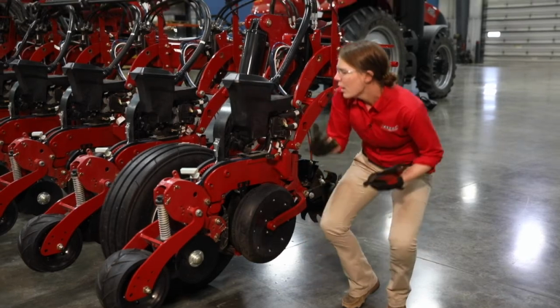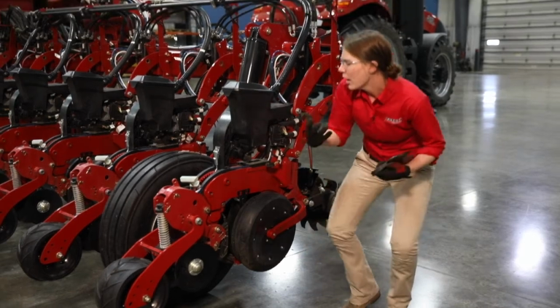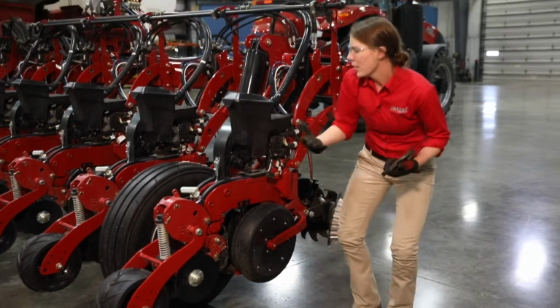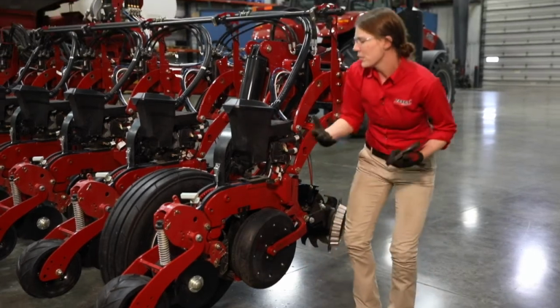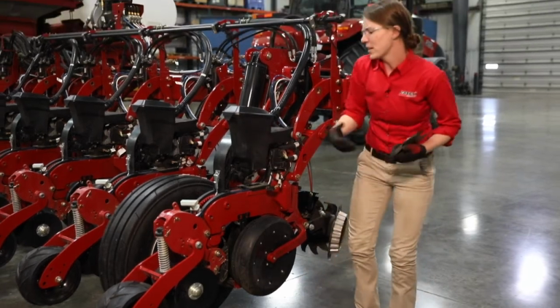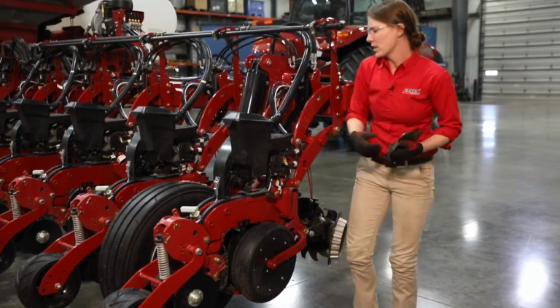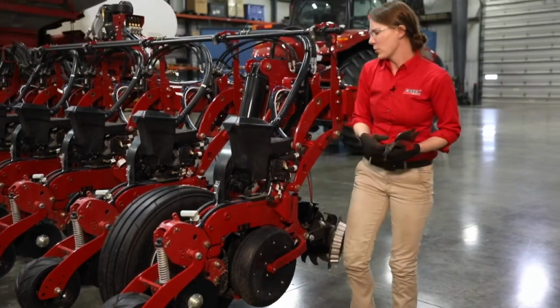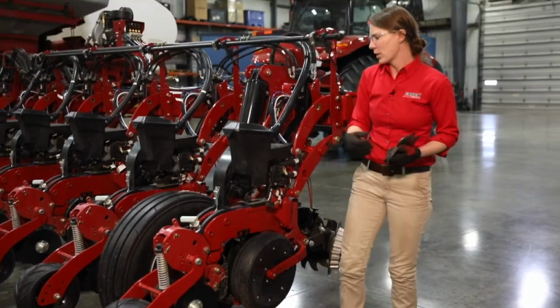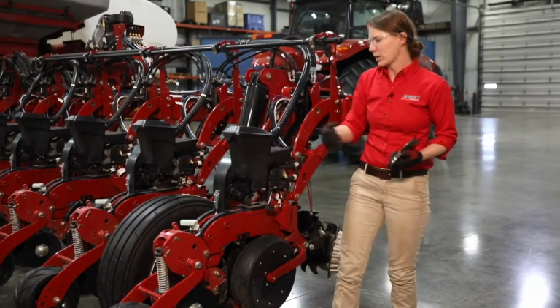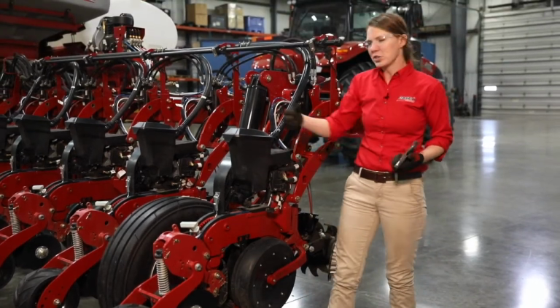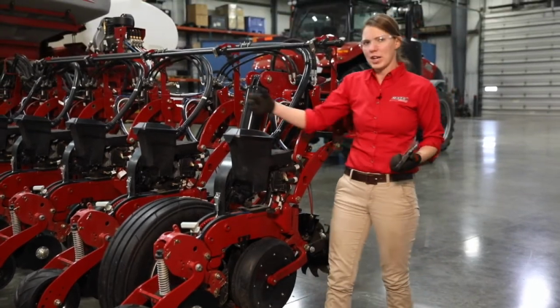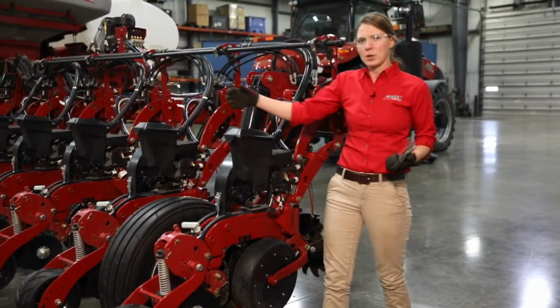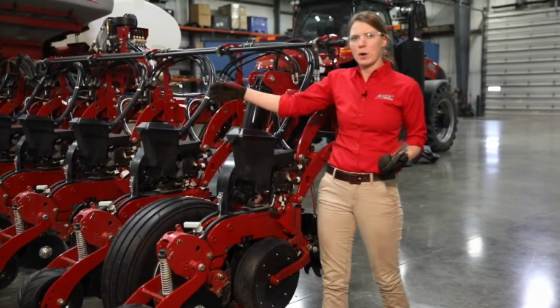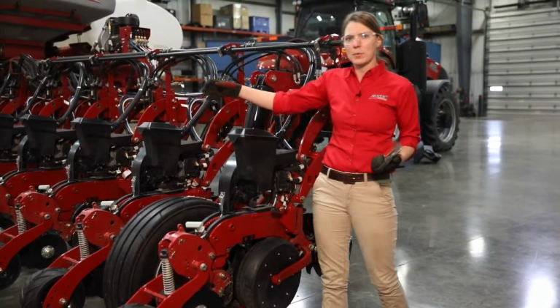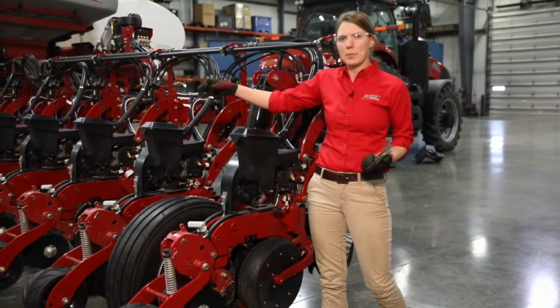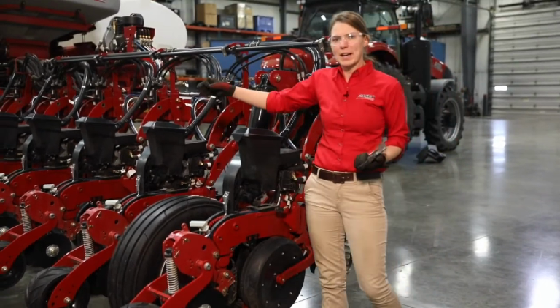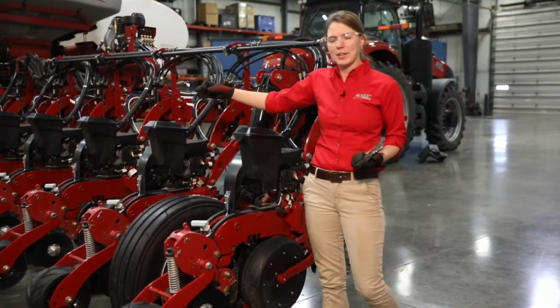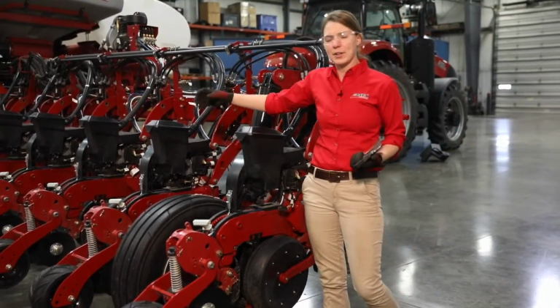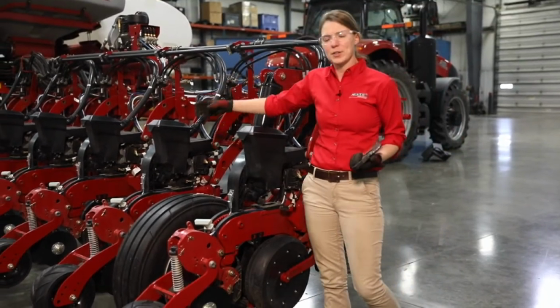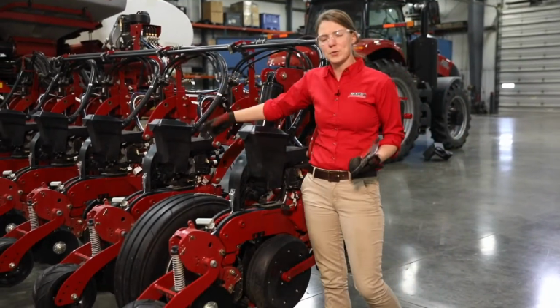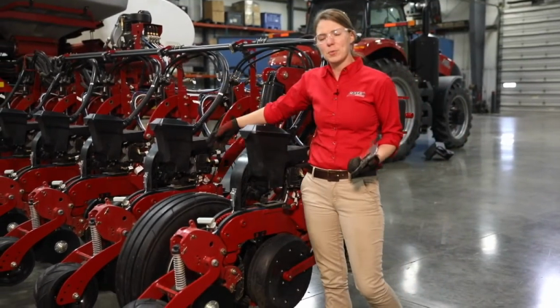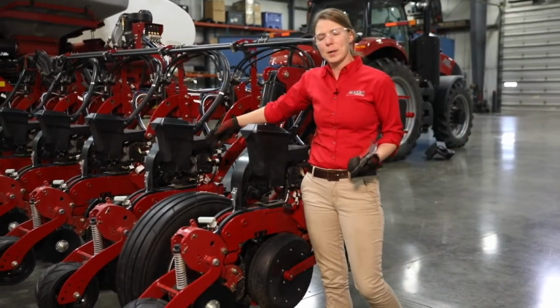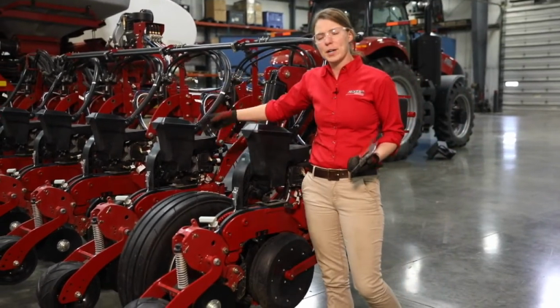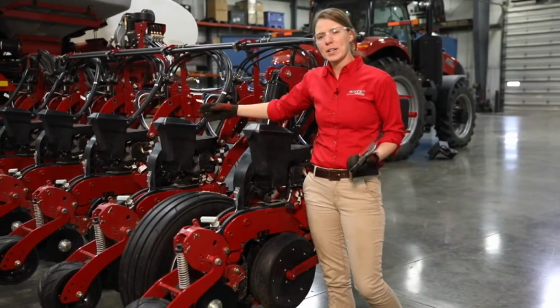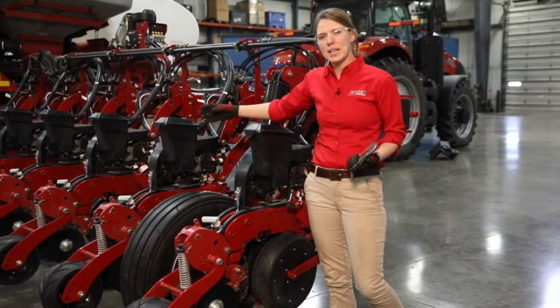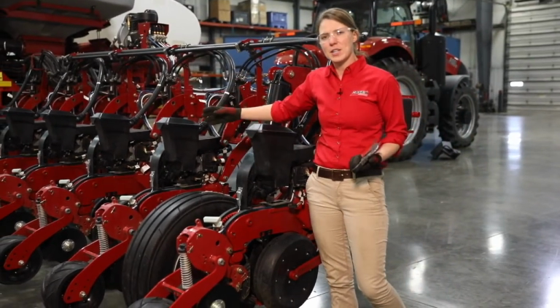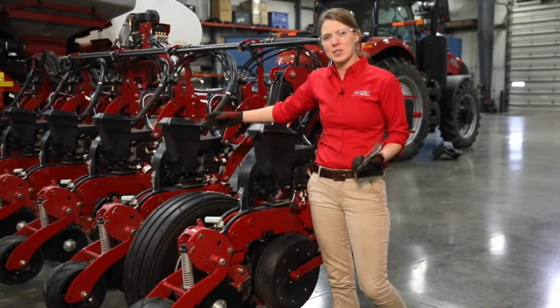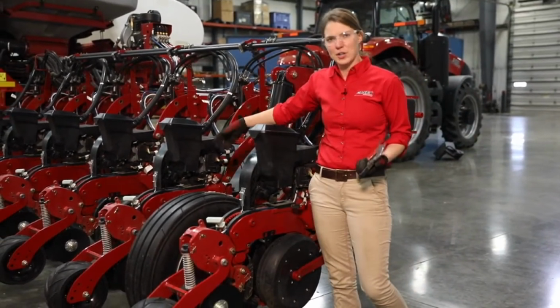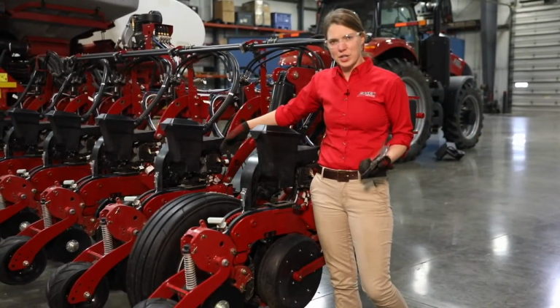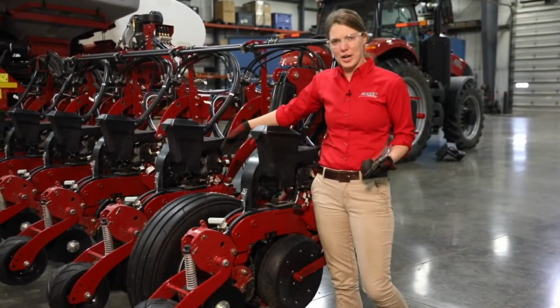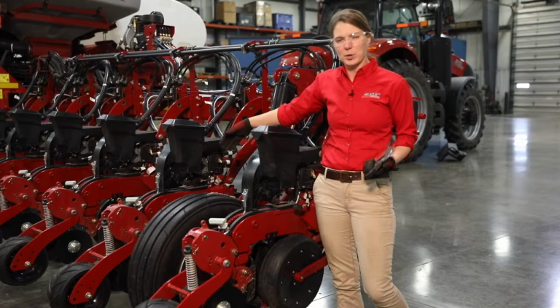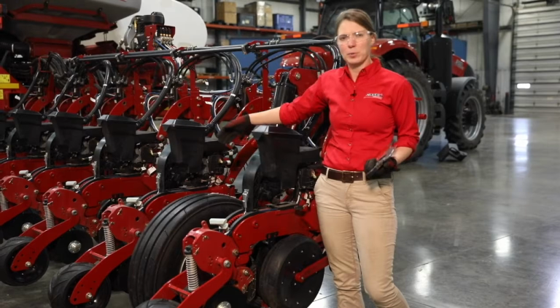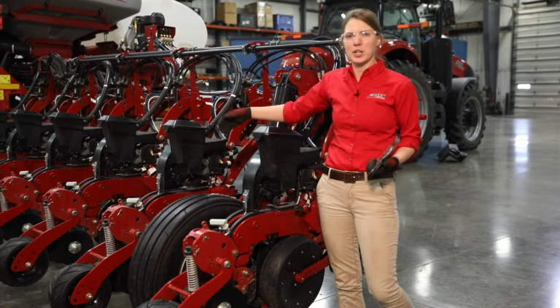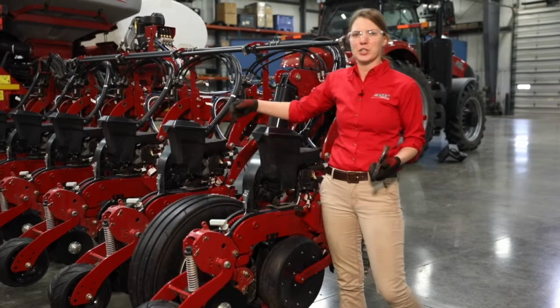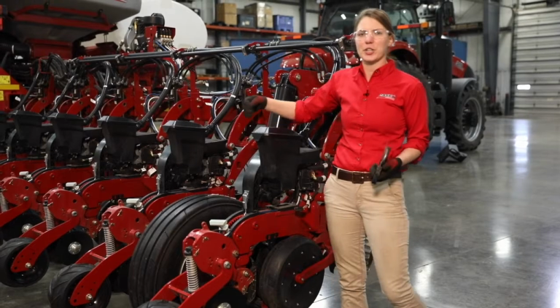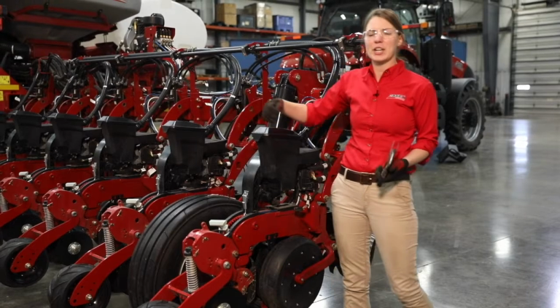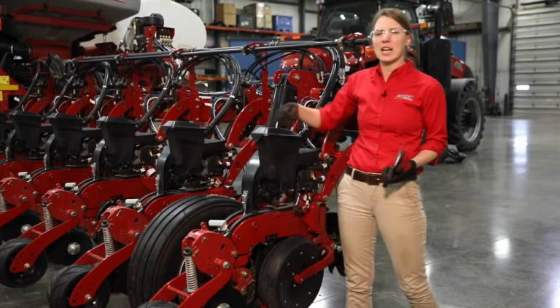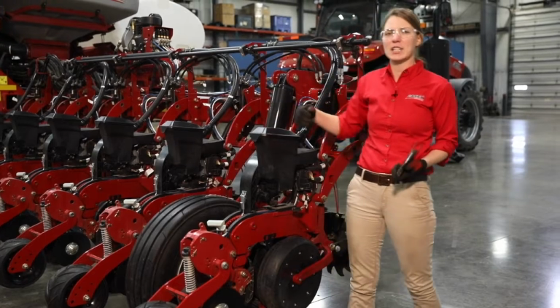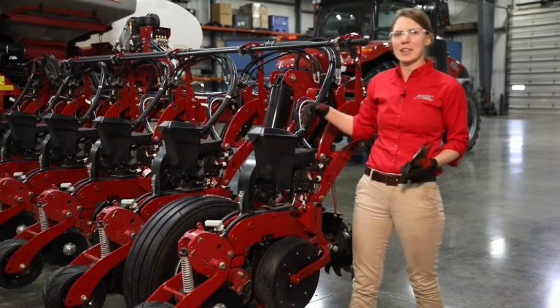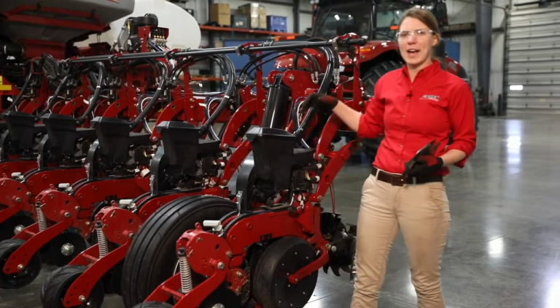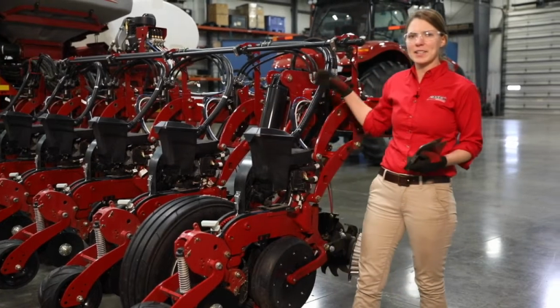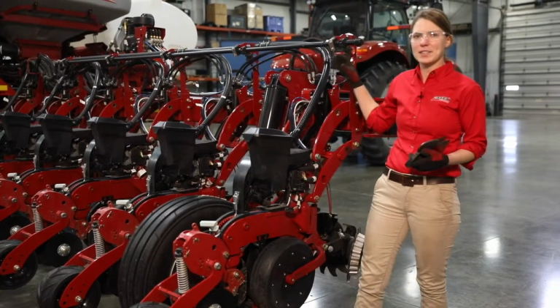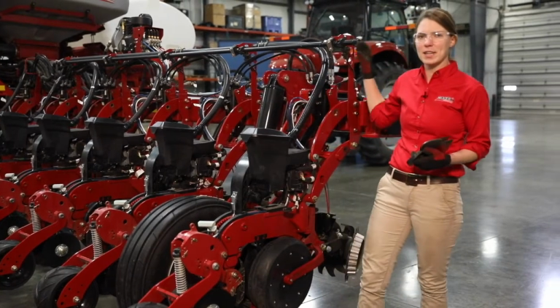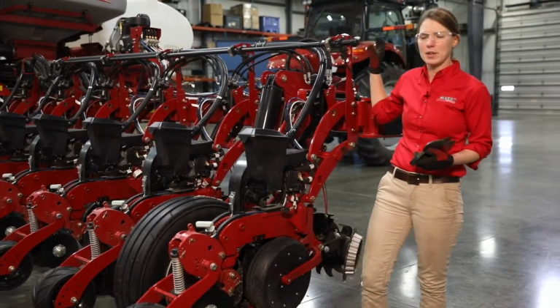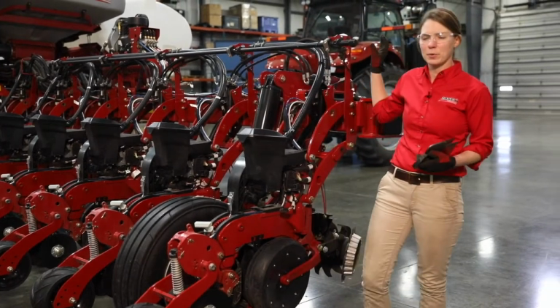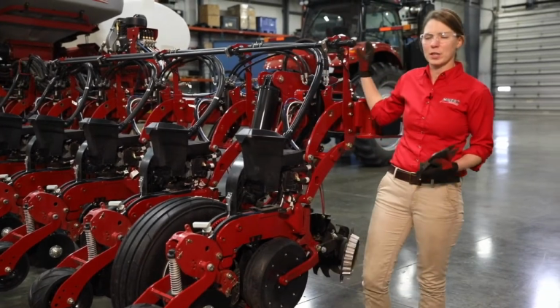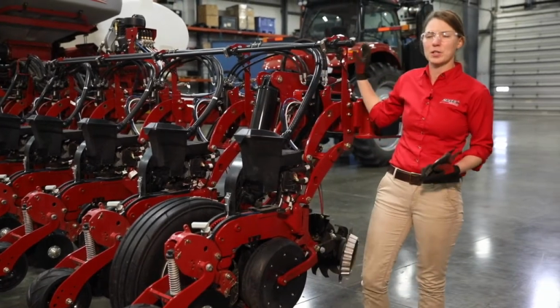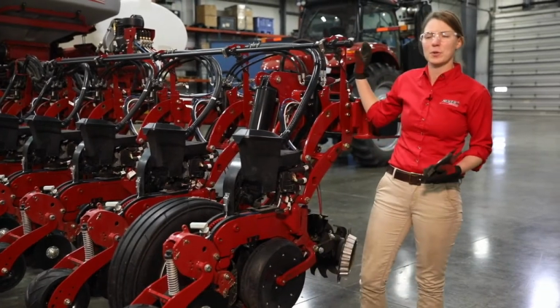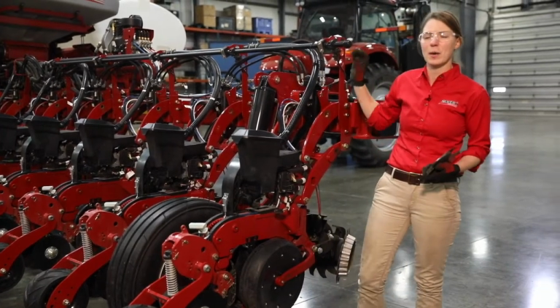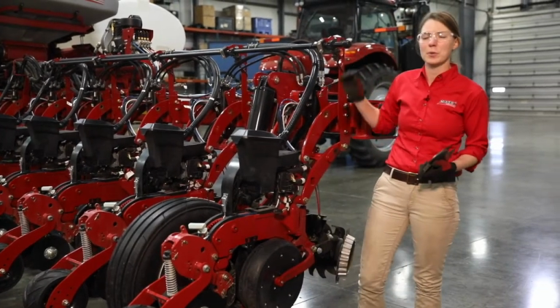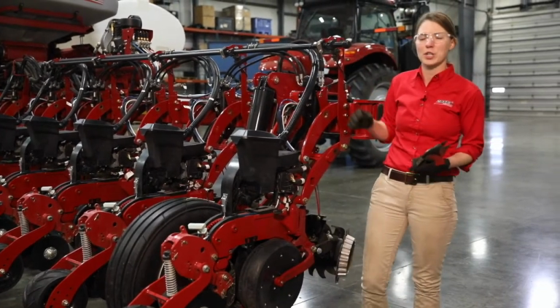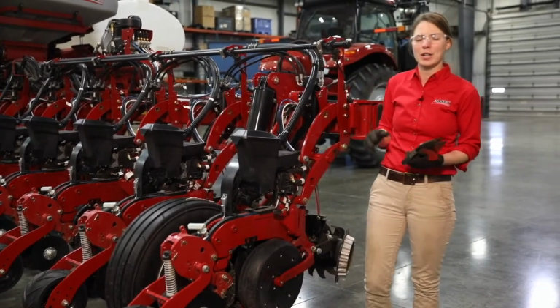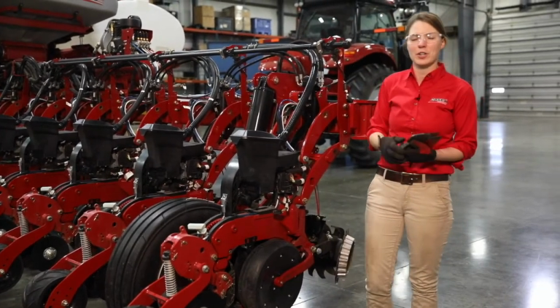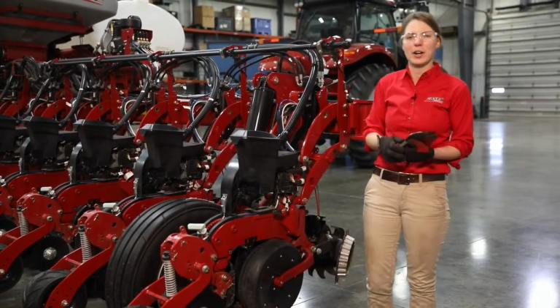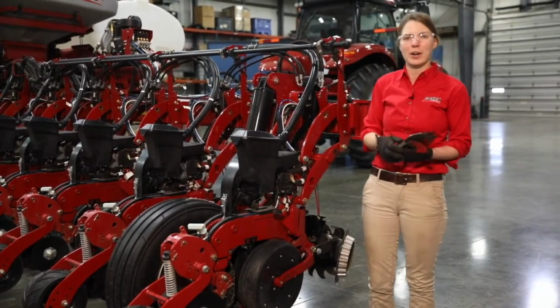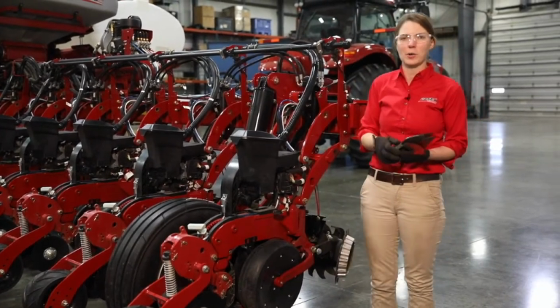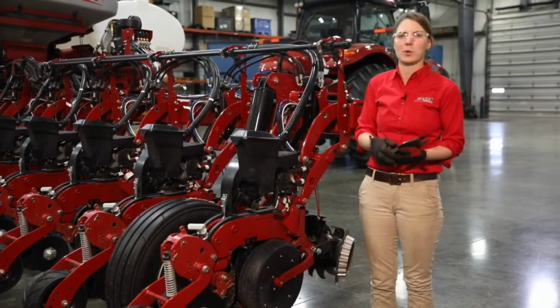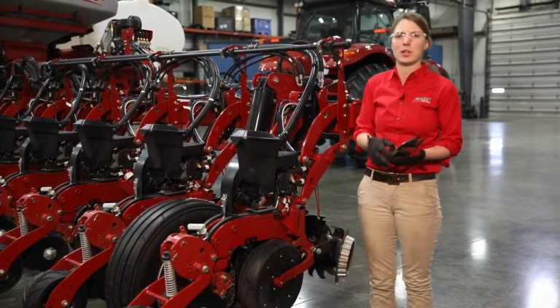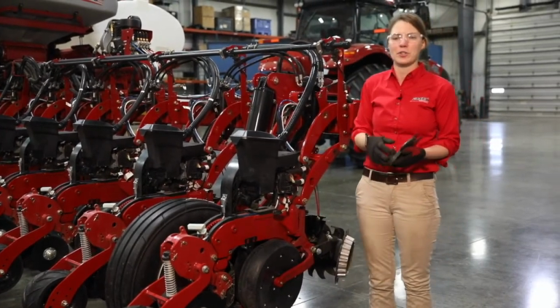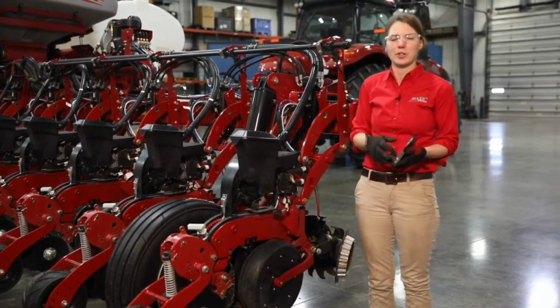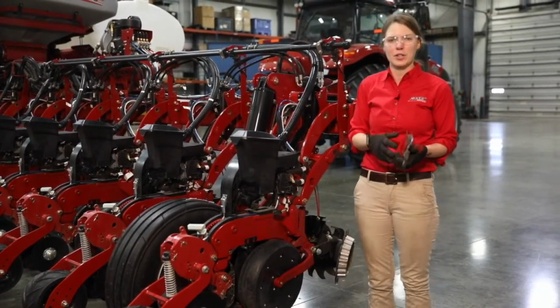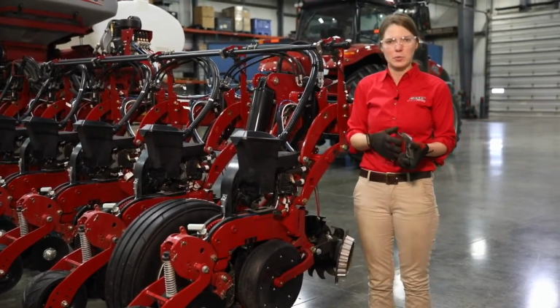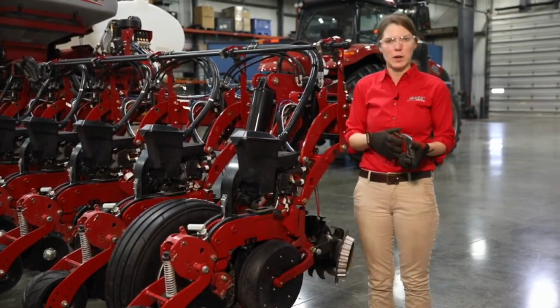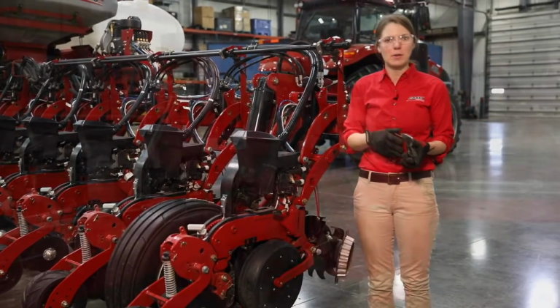Another thing that we're going to check while we're back here on the toolbar is our tire pressure. And lastly we're going to do a couple checks on our air compressor as well.